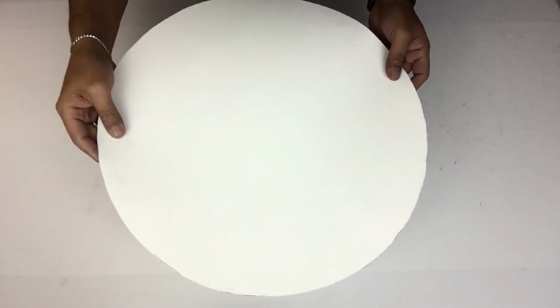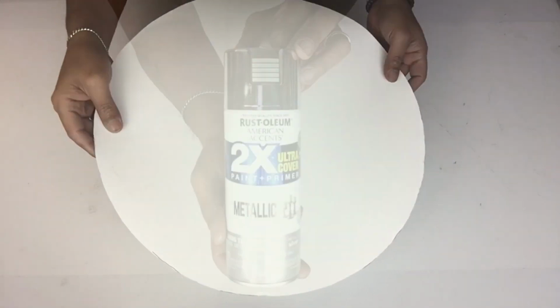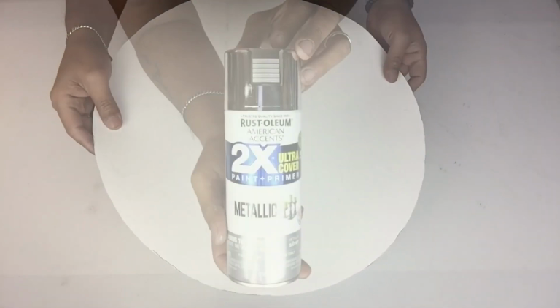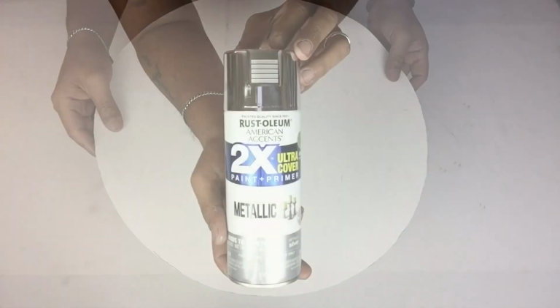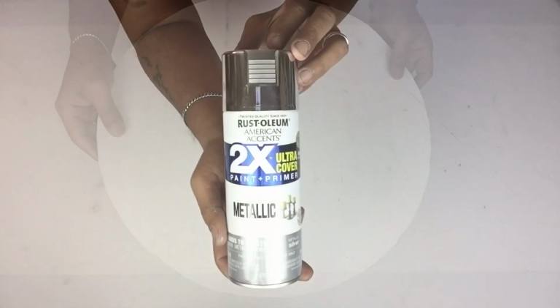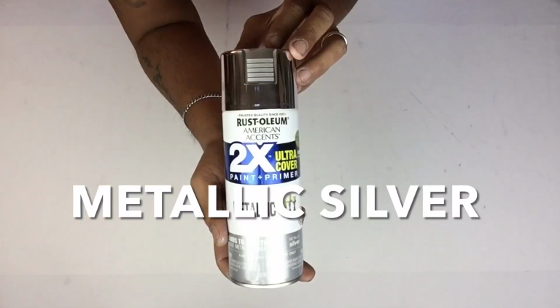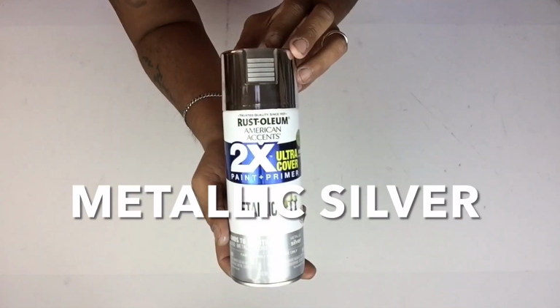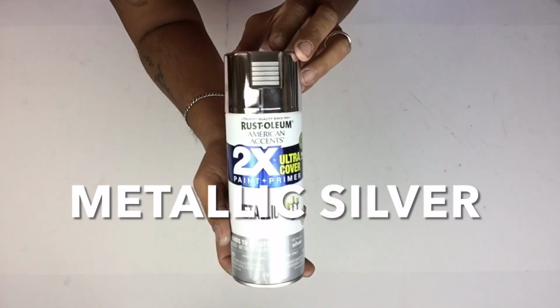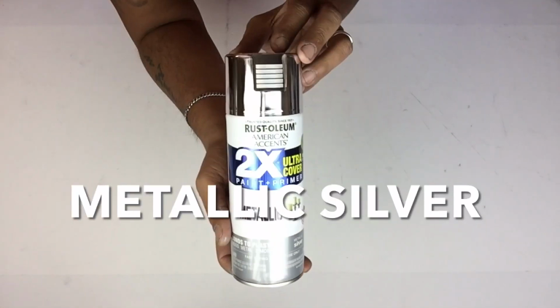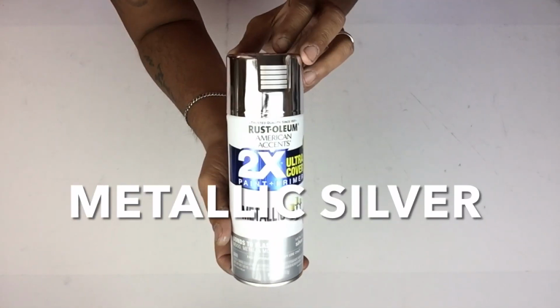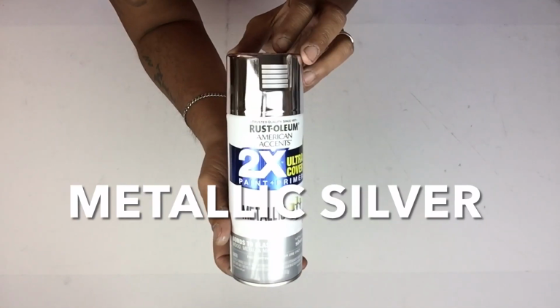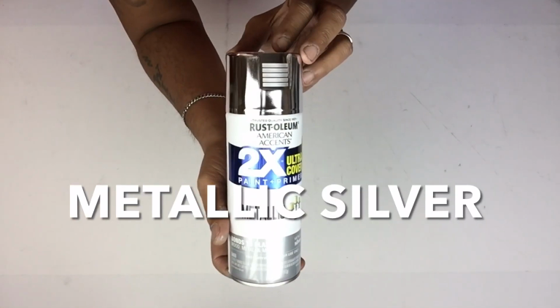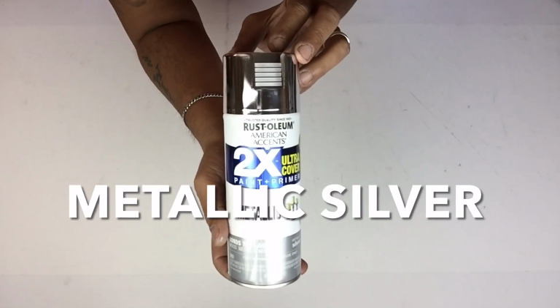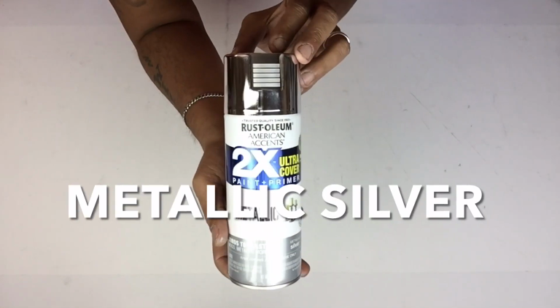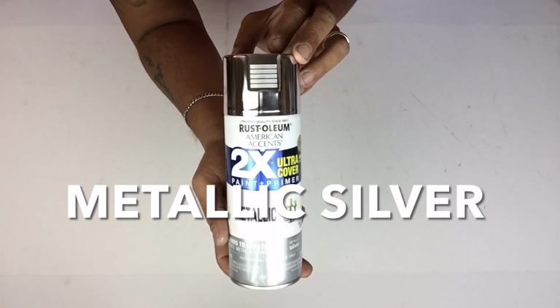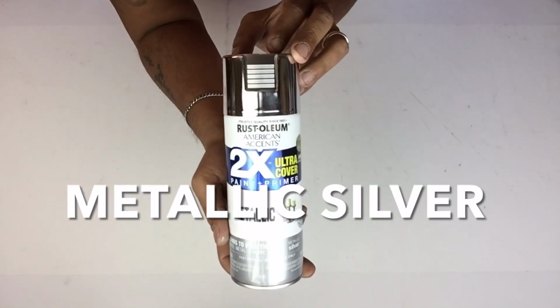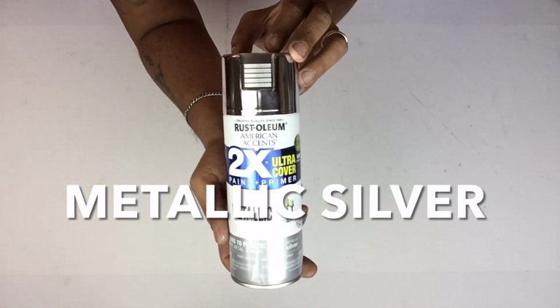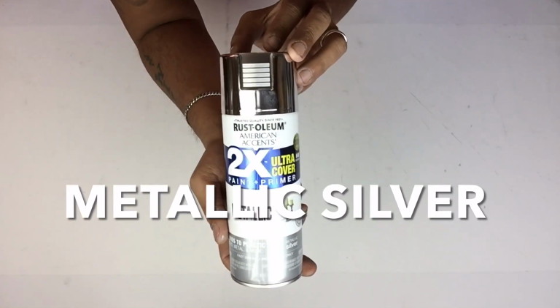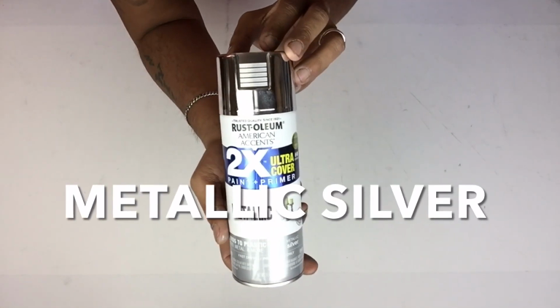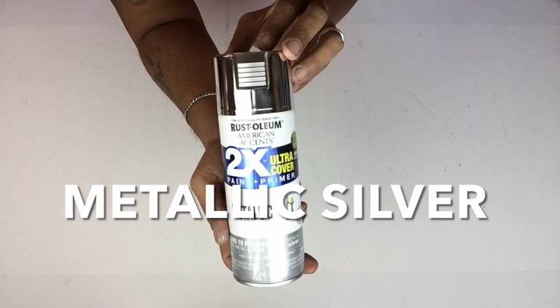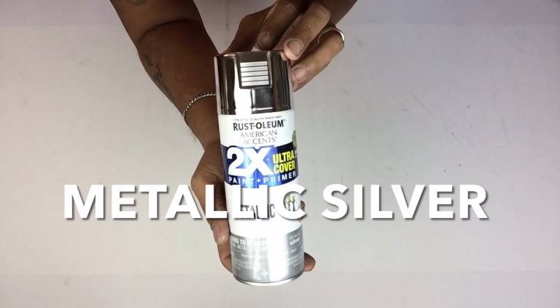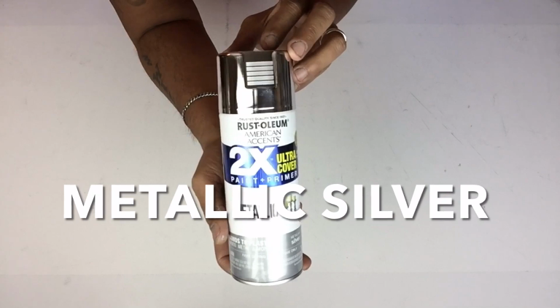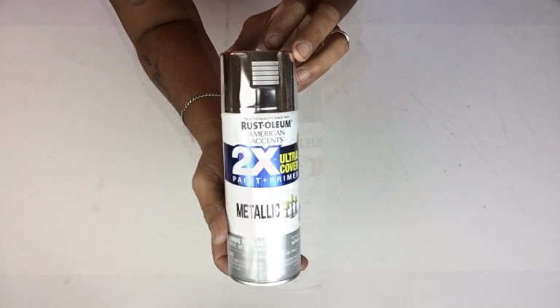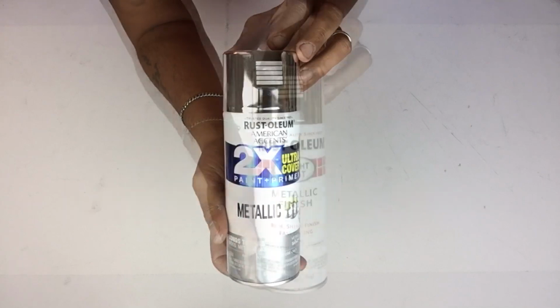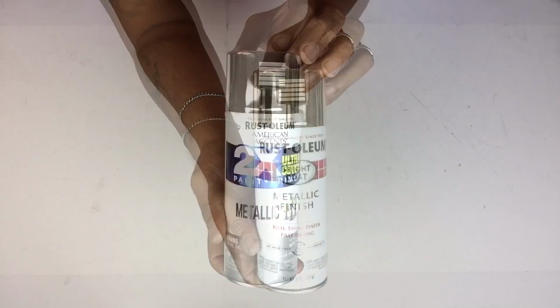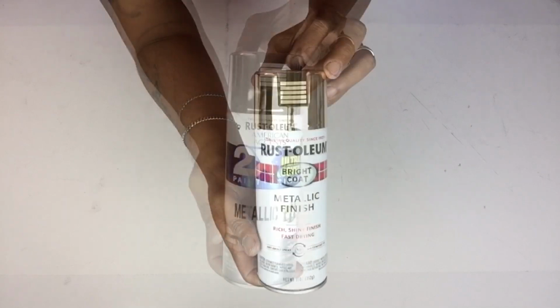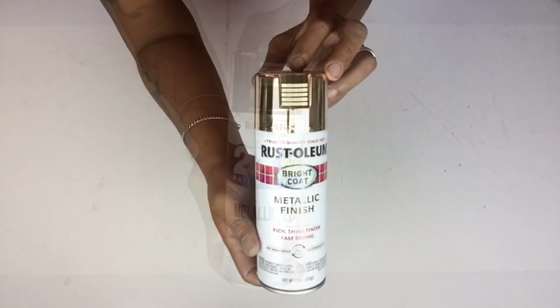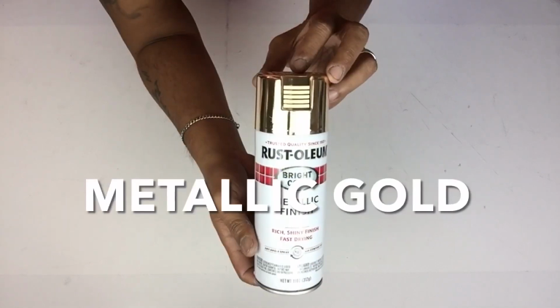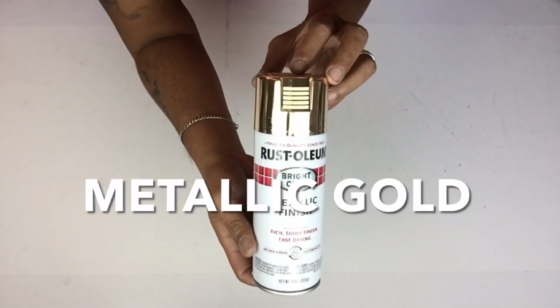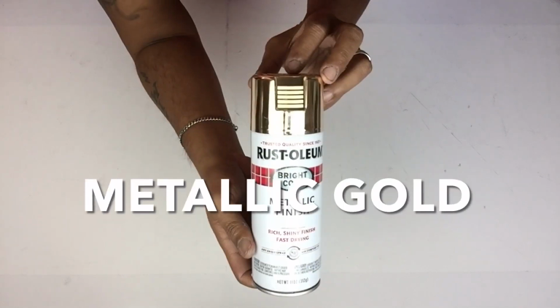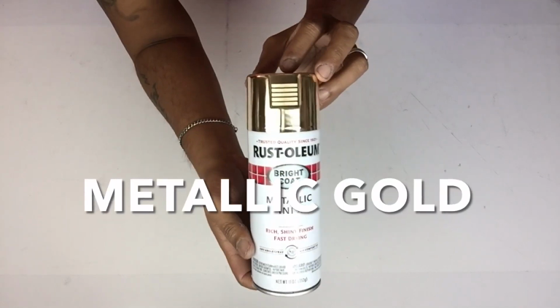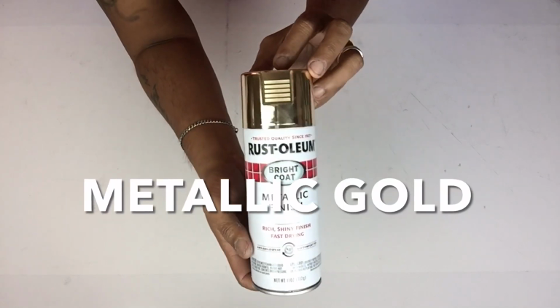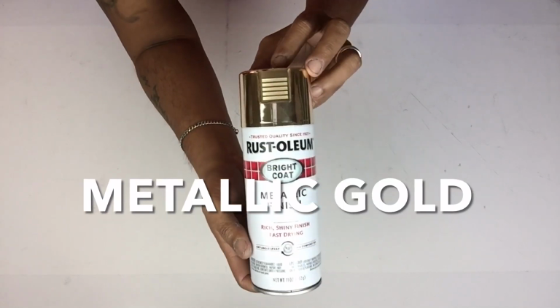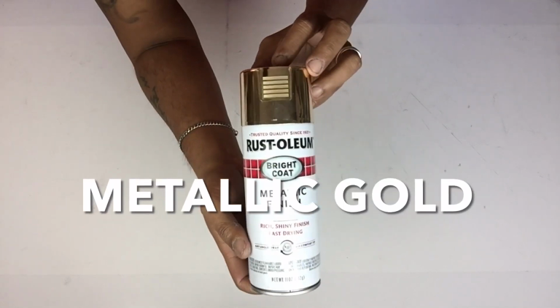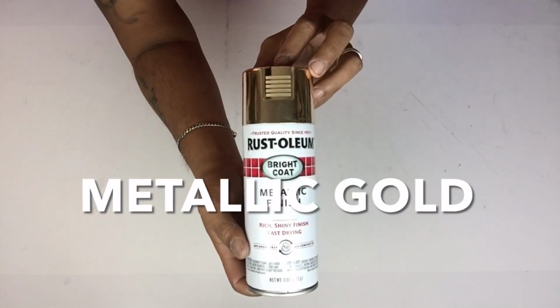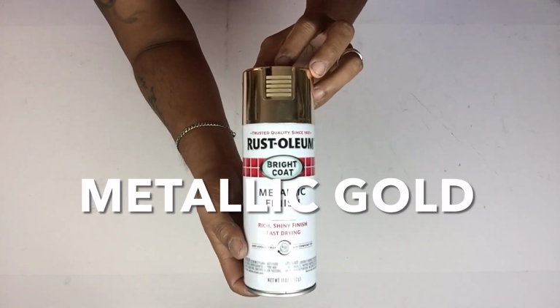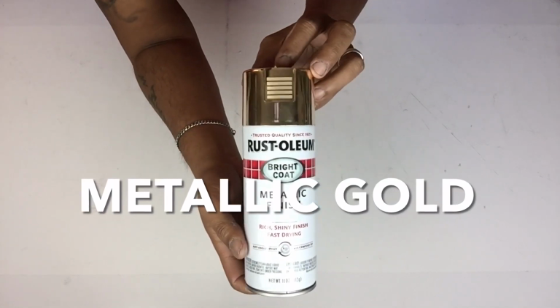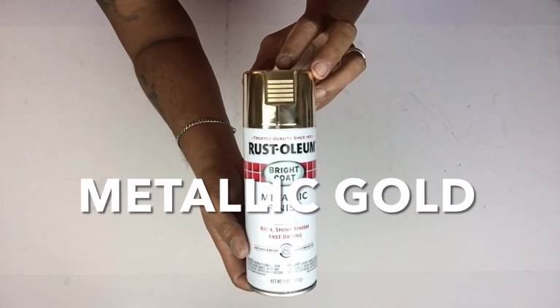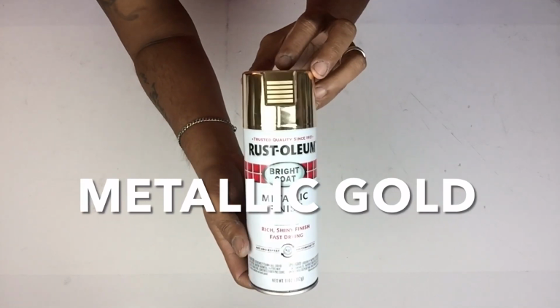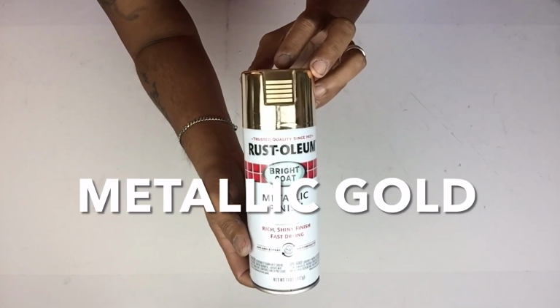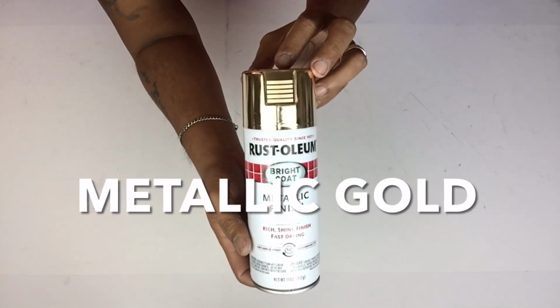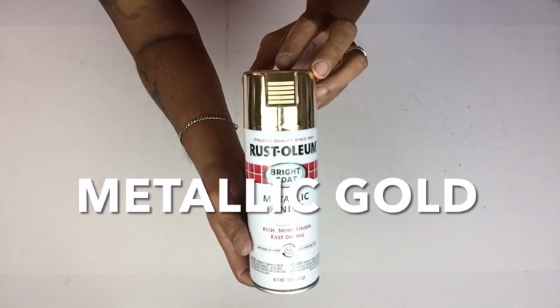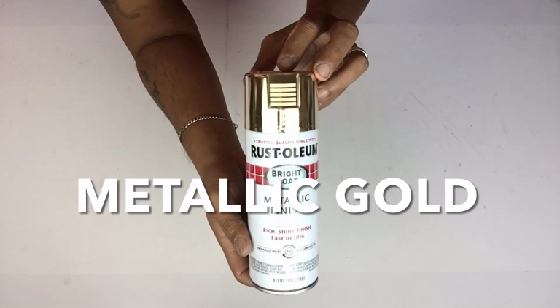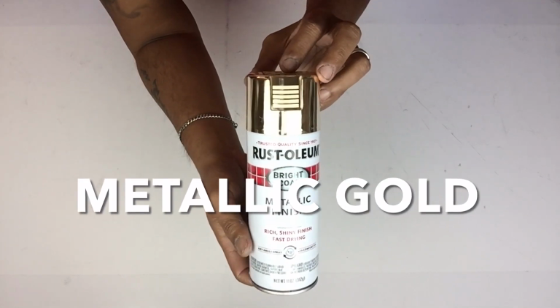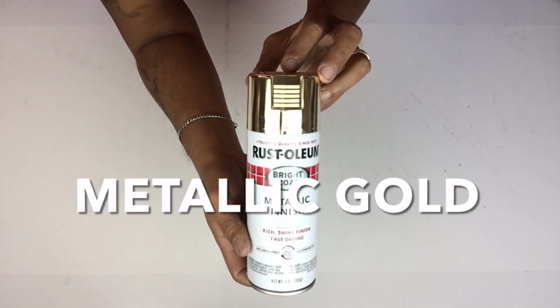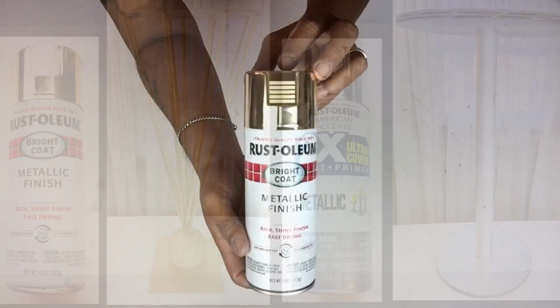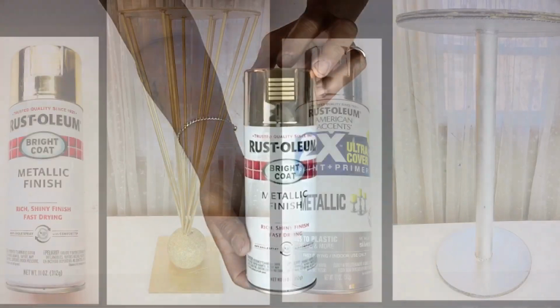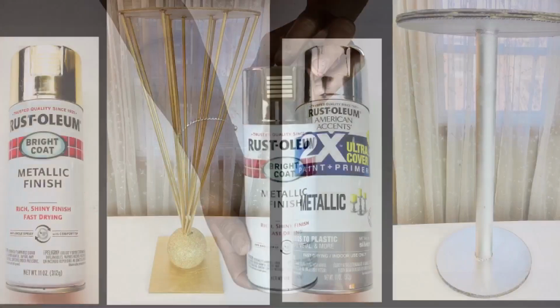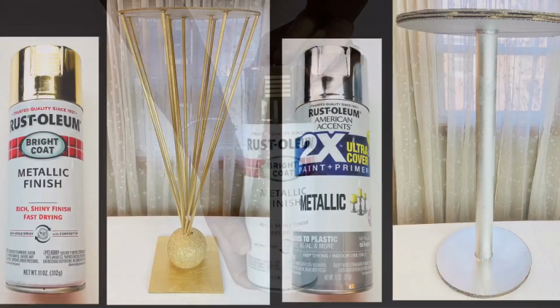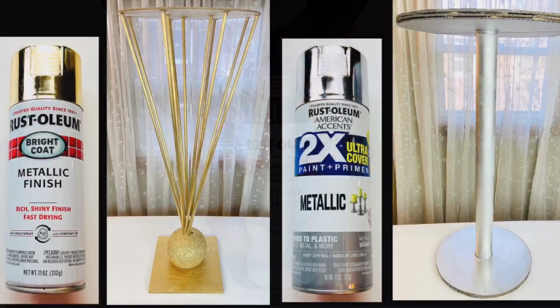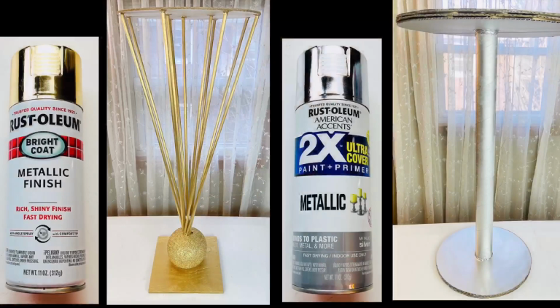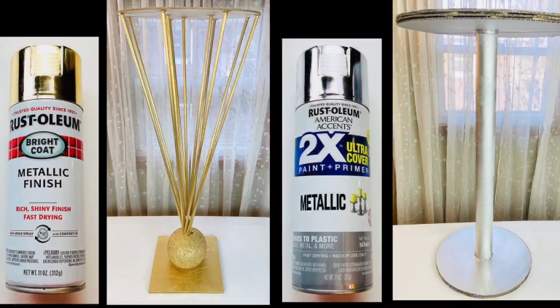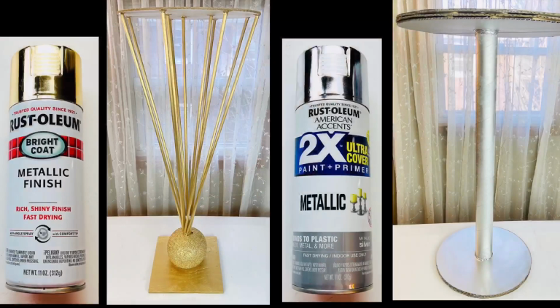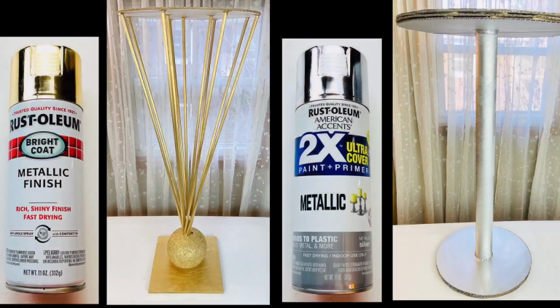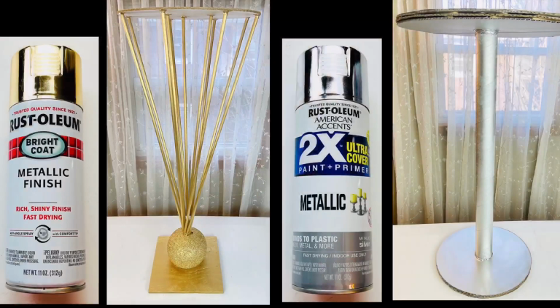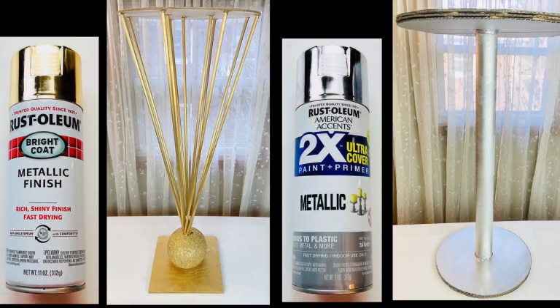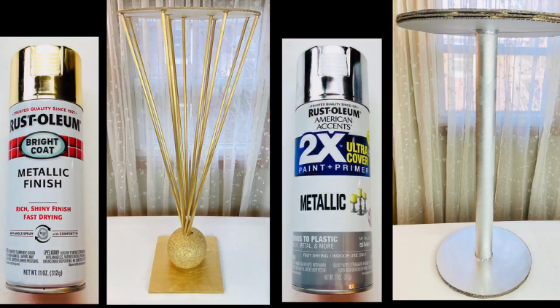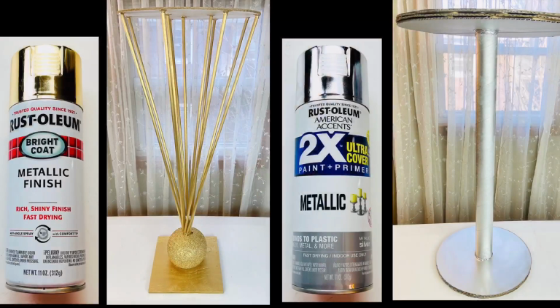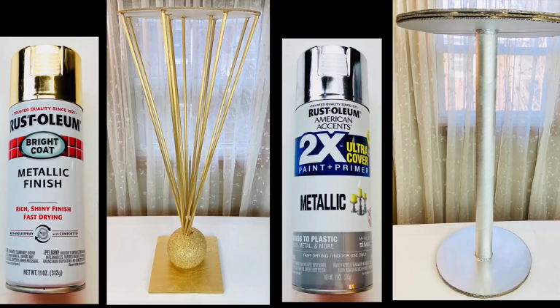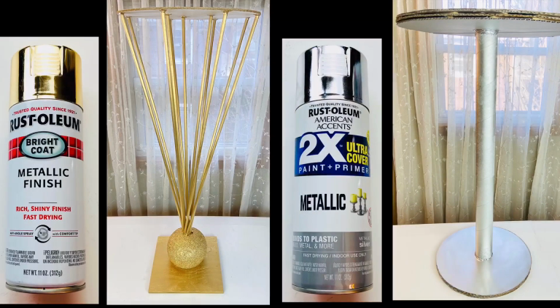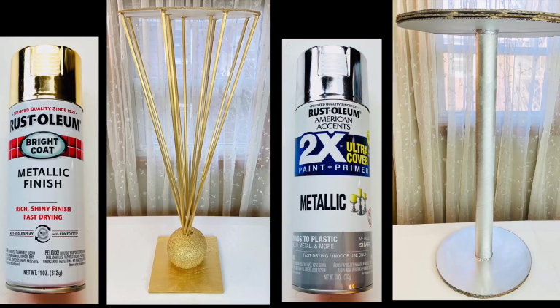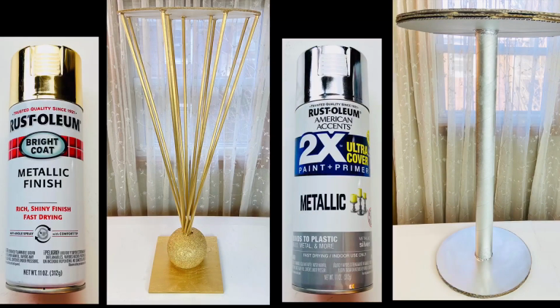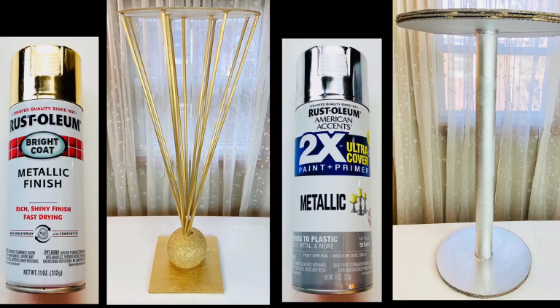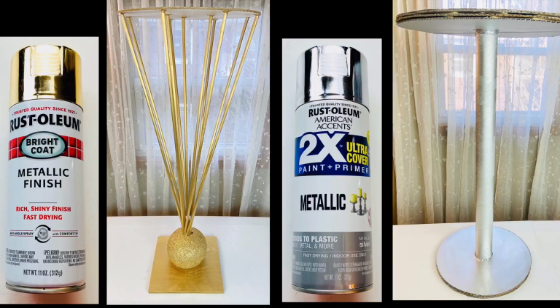Once I was done I took them both to a well-ventilated area and spray painted one metallic silver and one metallic gold.